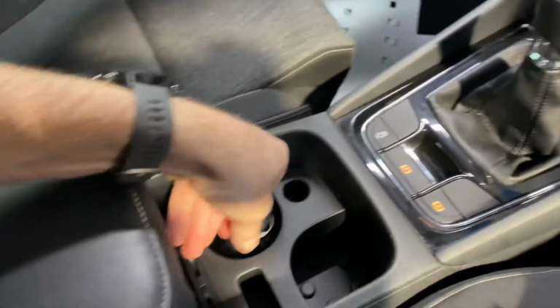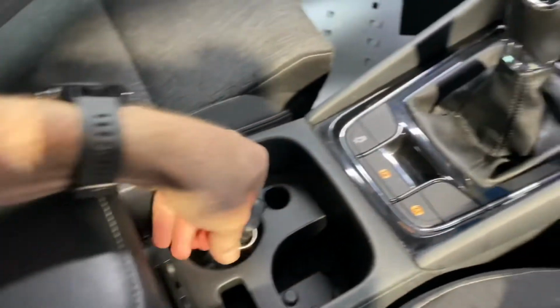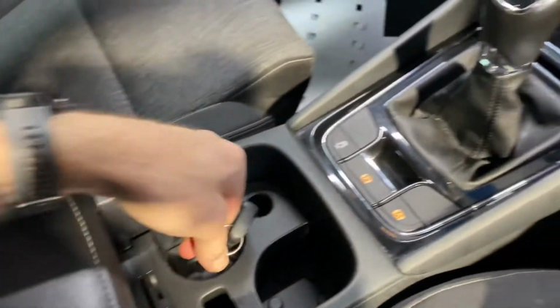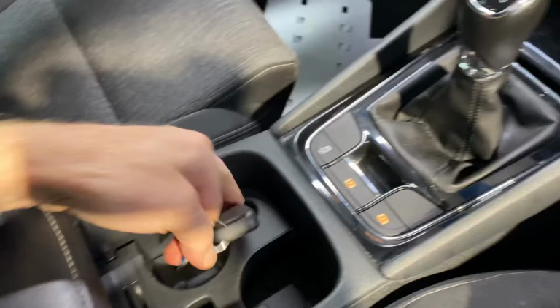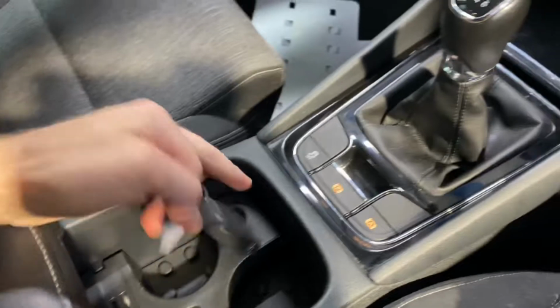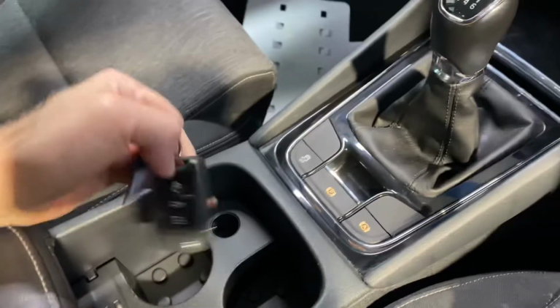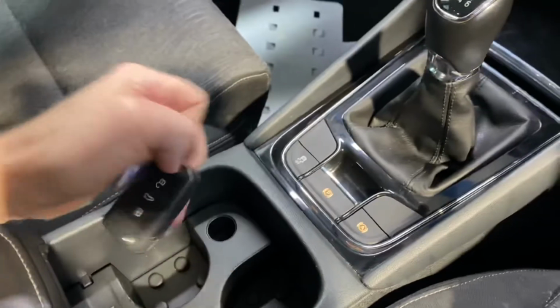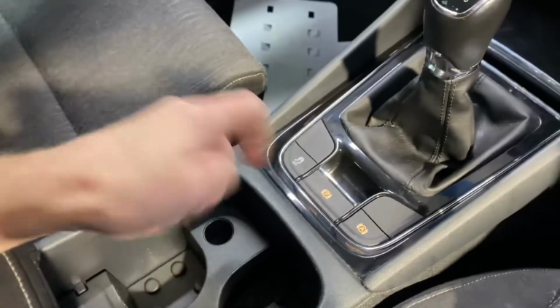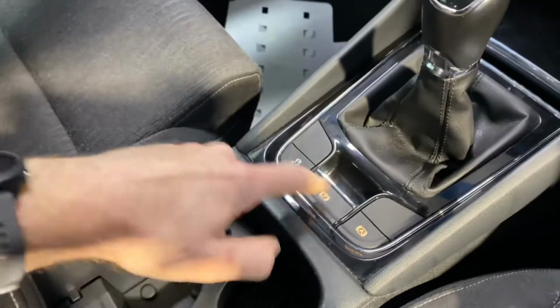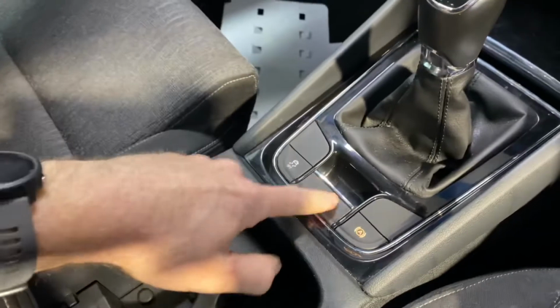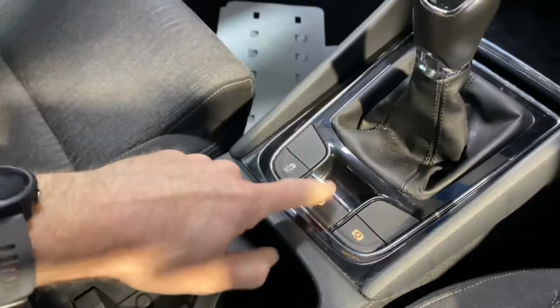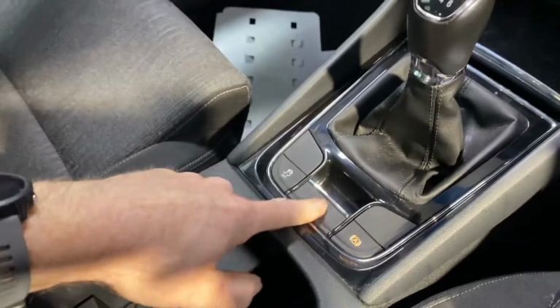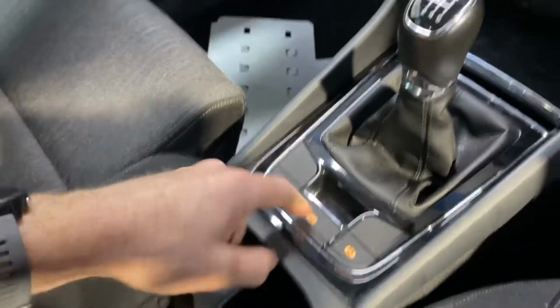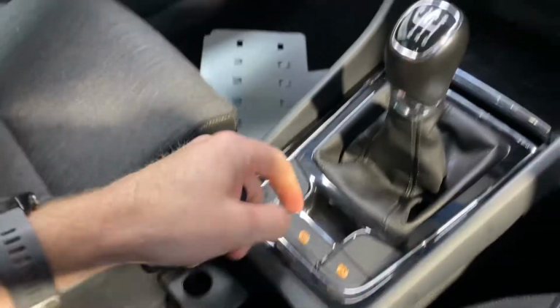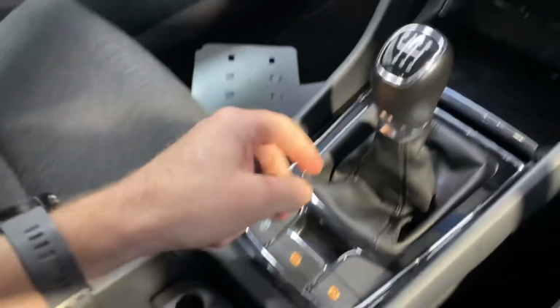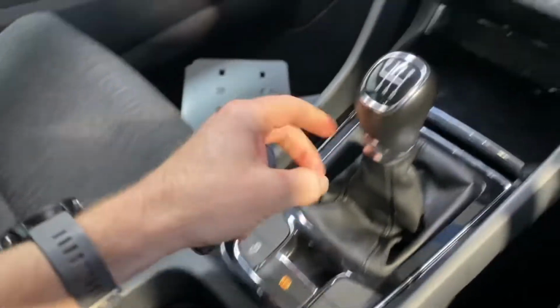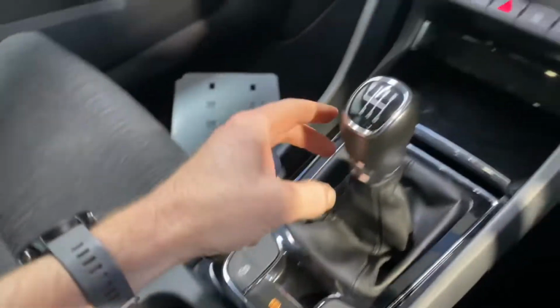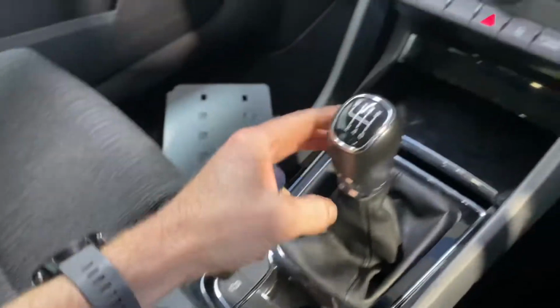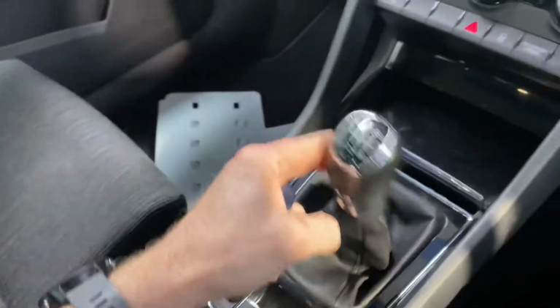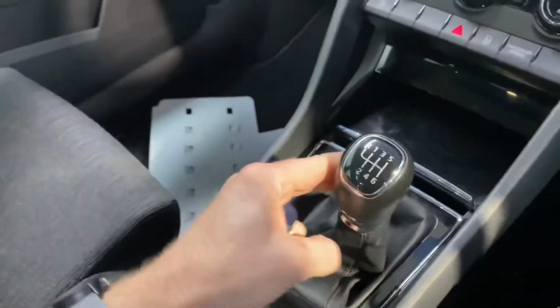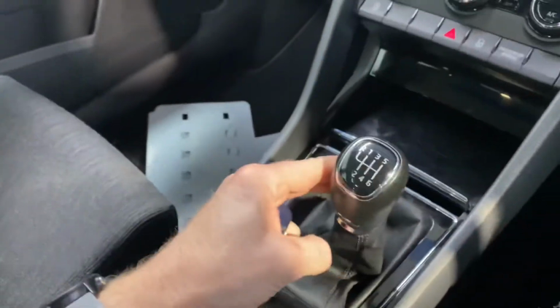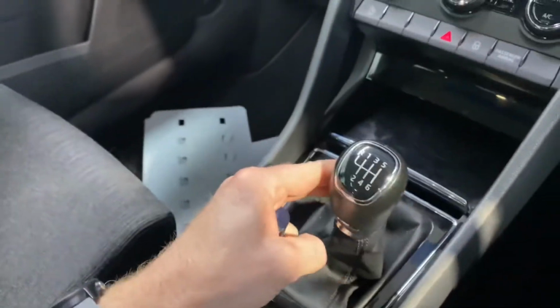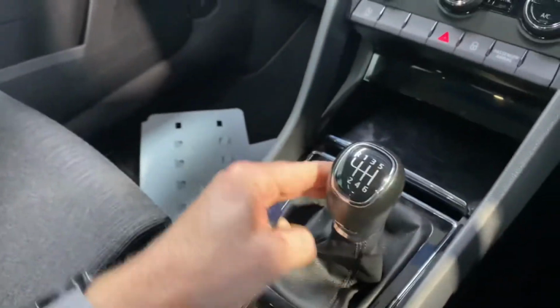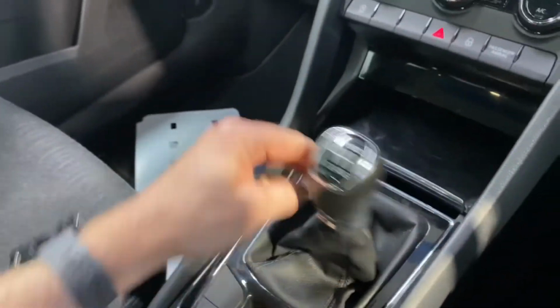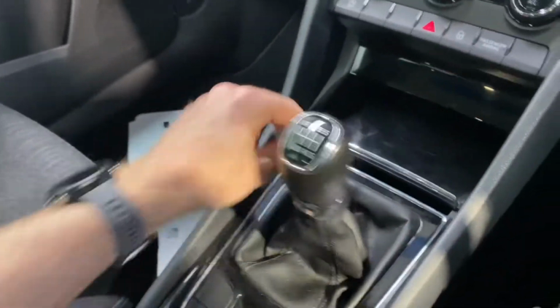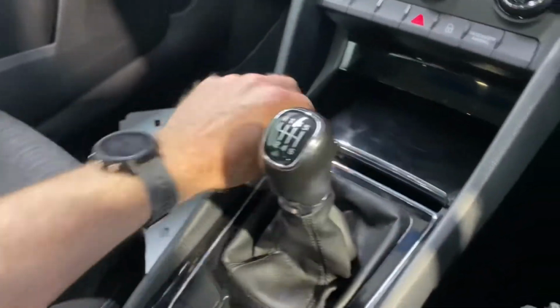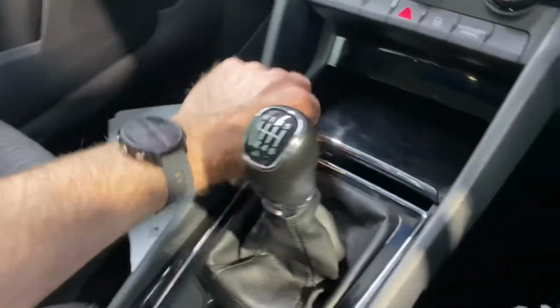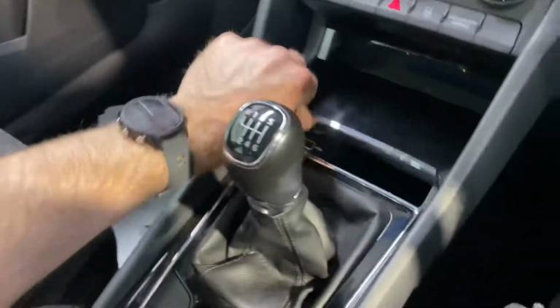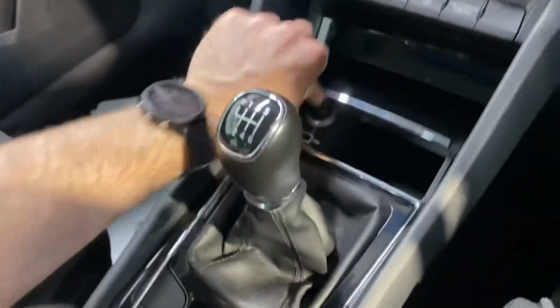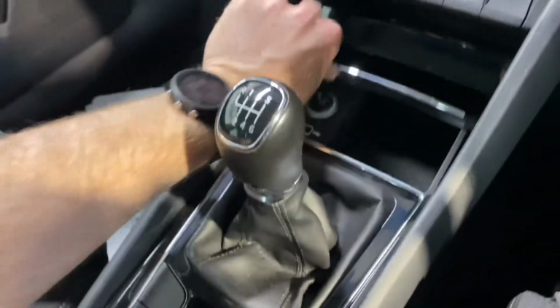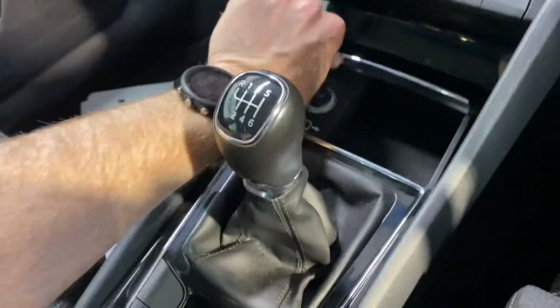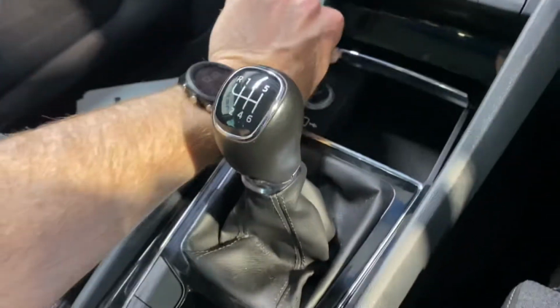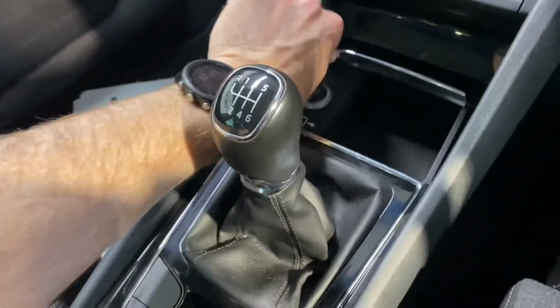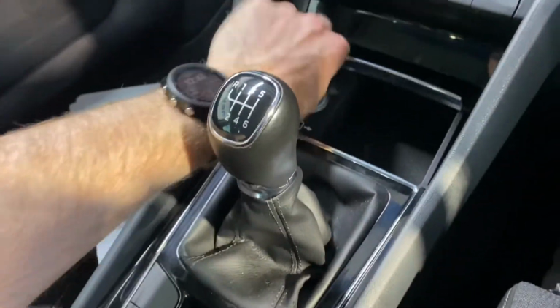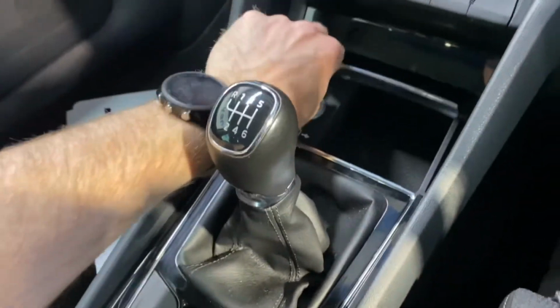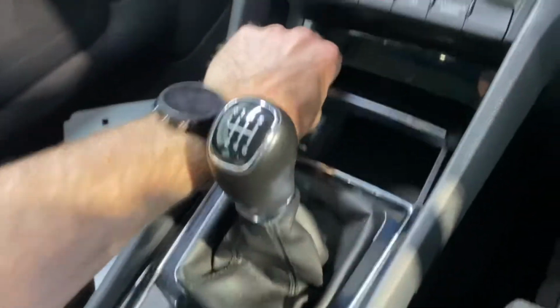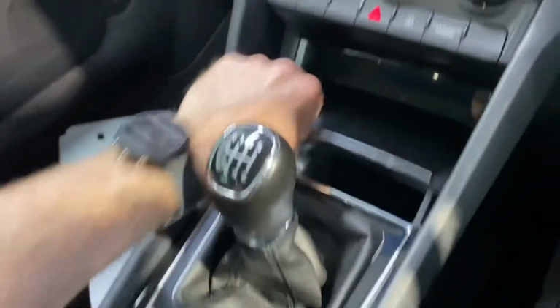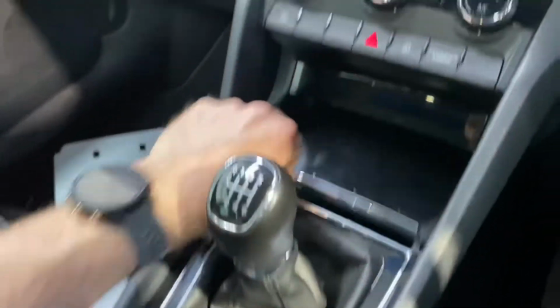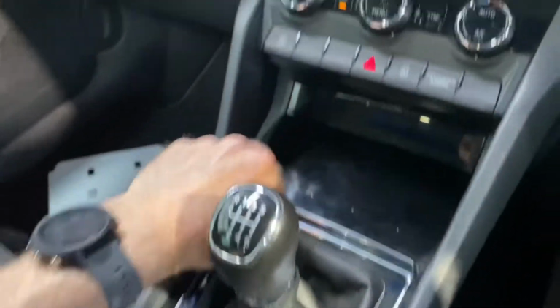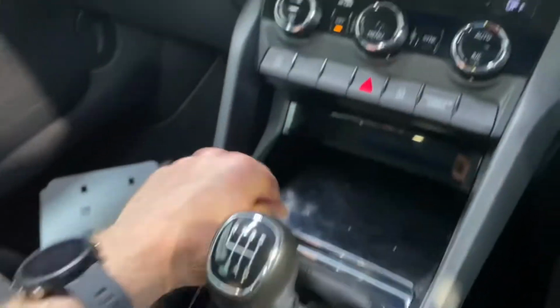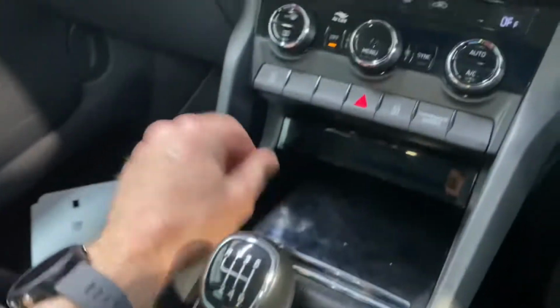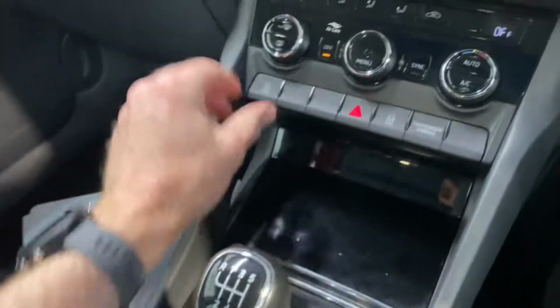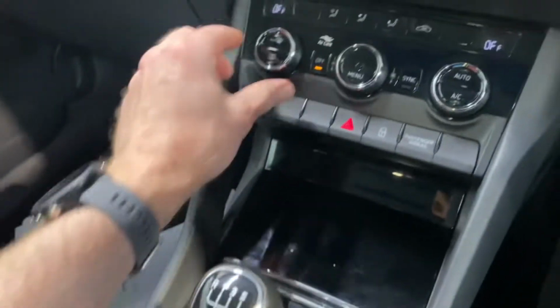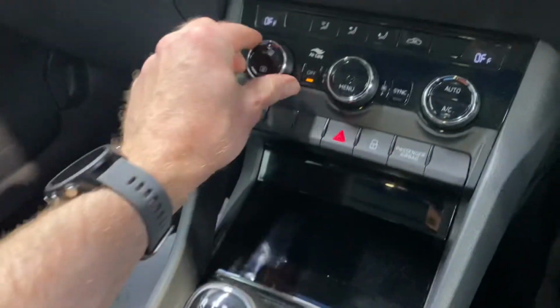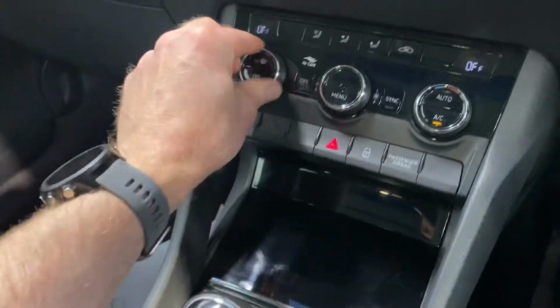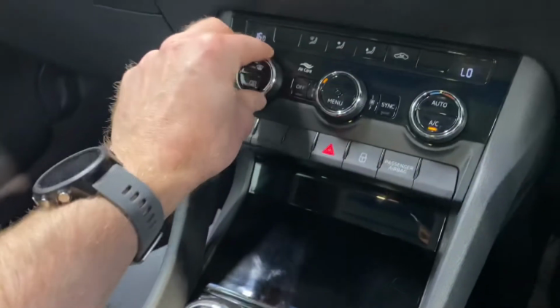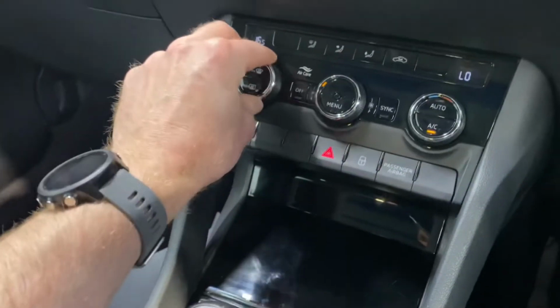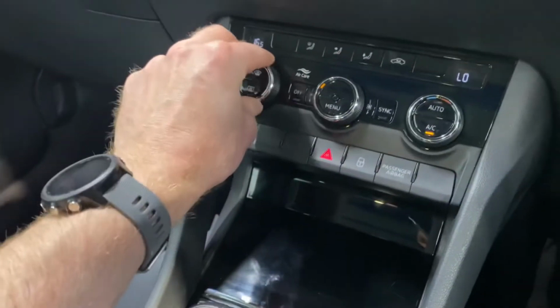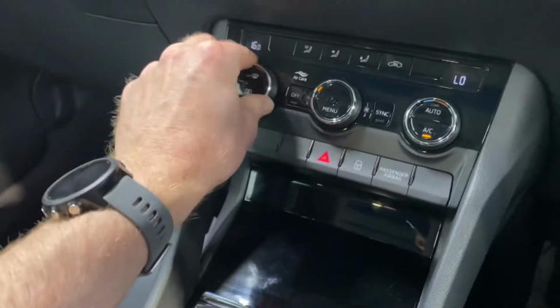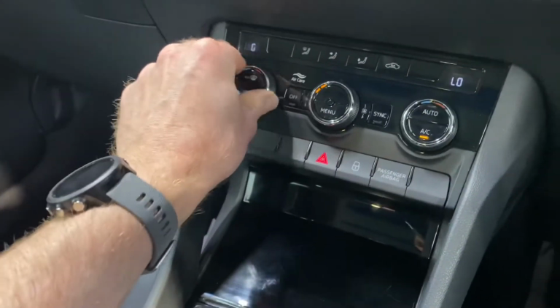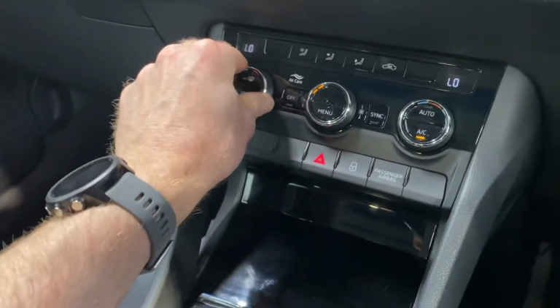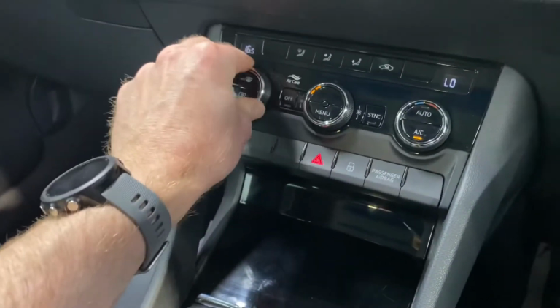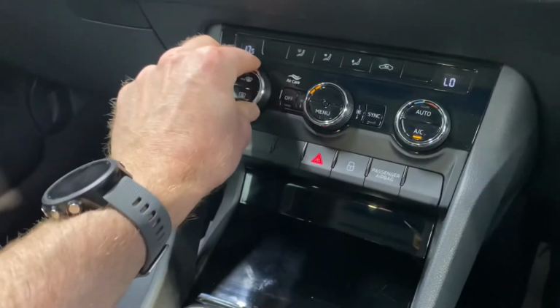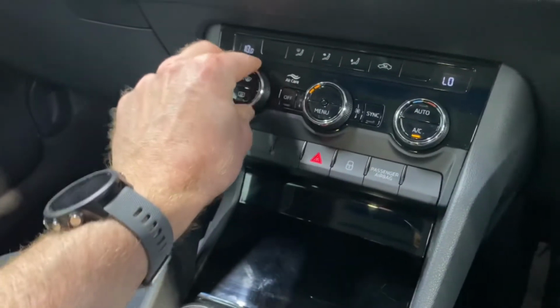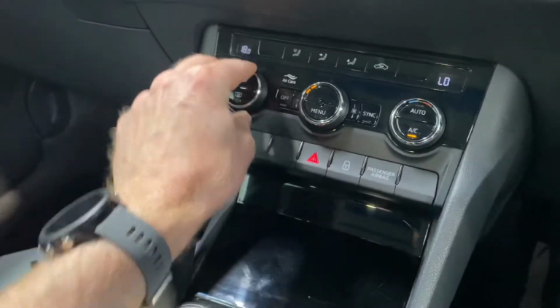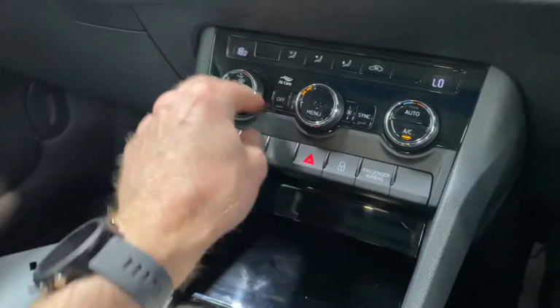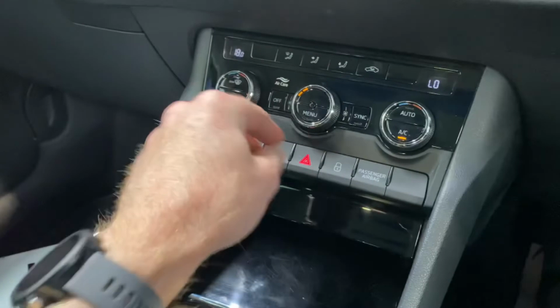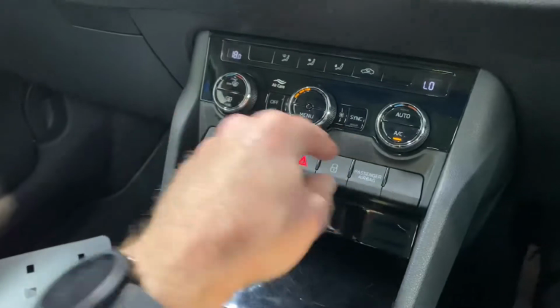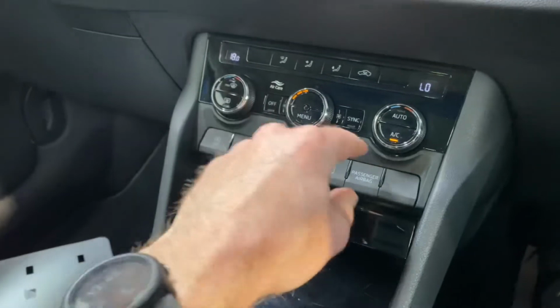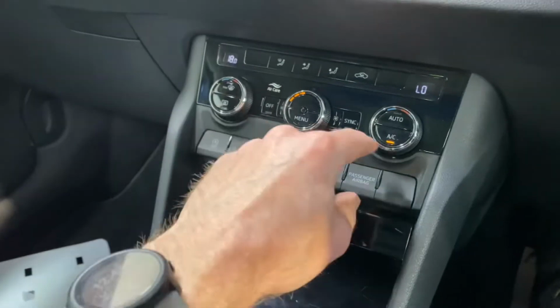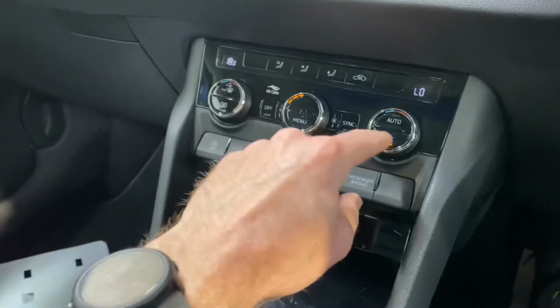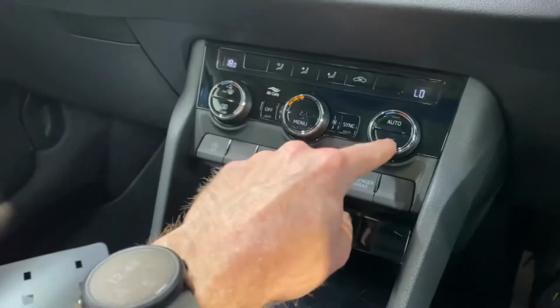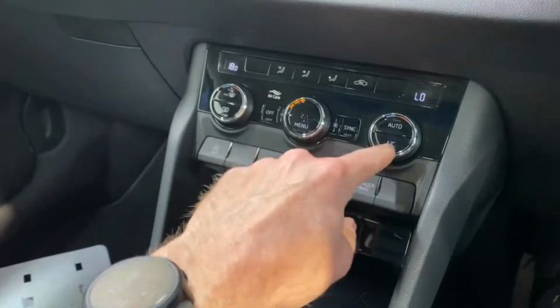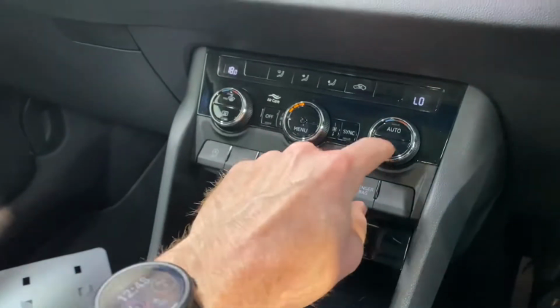You have keyless entry, a push-button start, electronic handbrake, and a six-speed gearbox. You also have dual climate control with aircon.